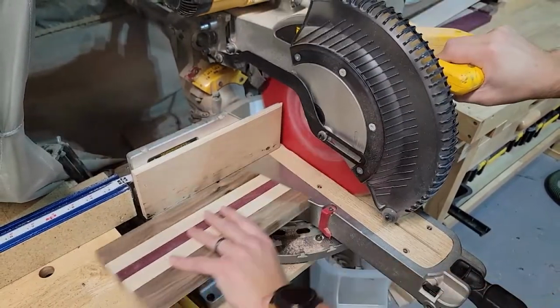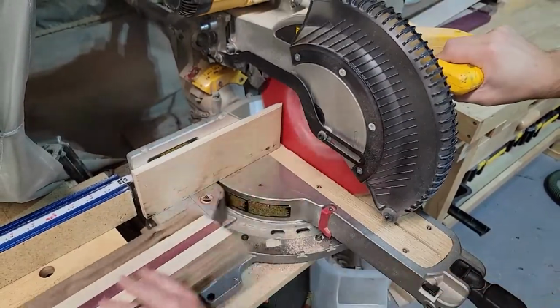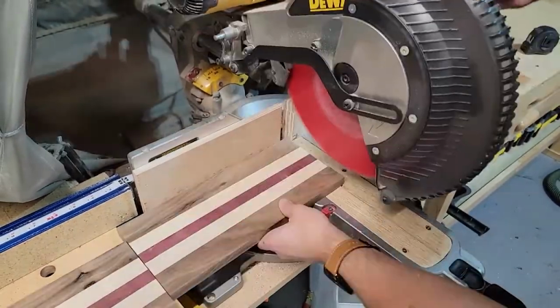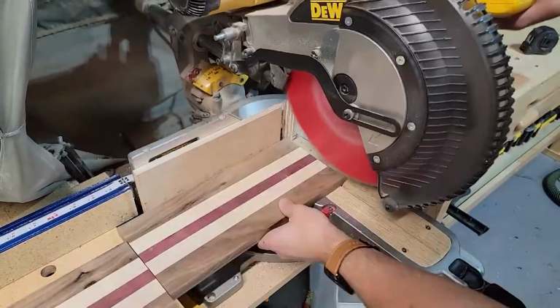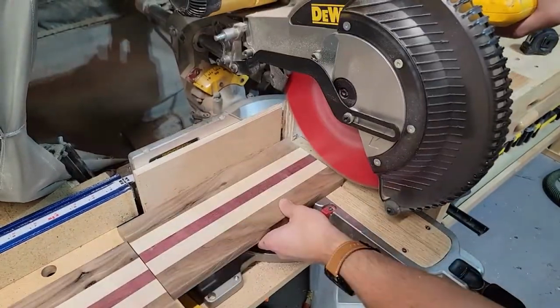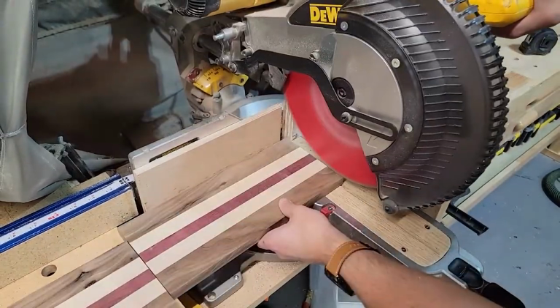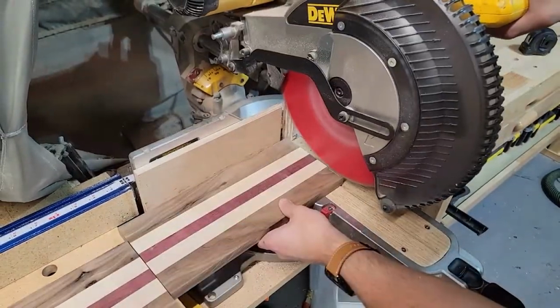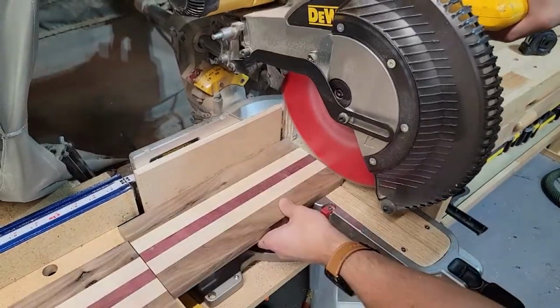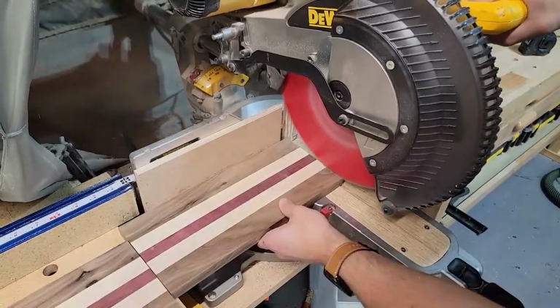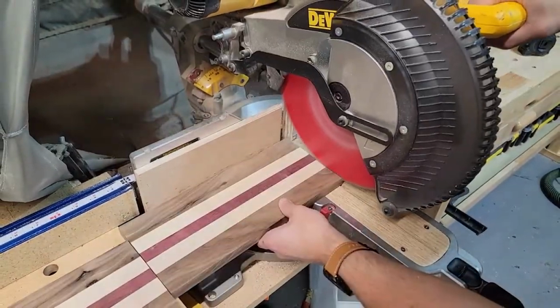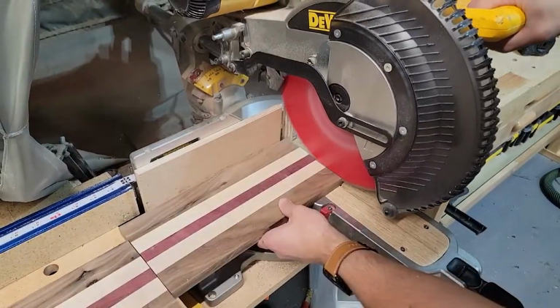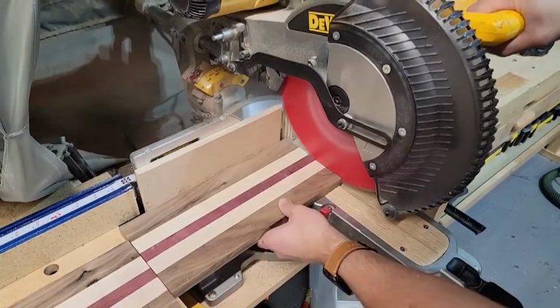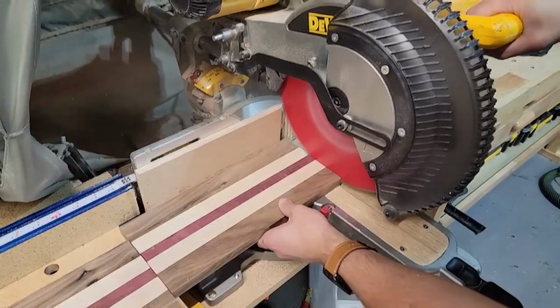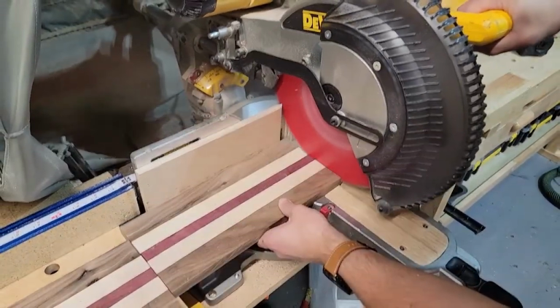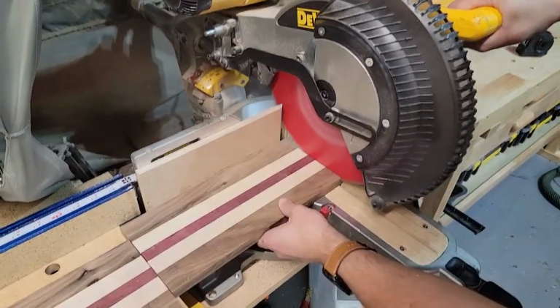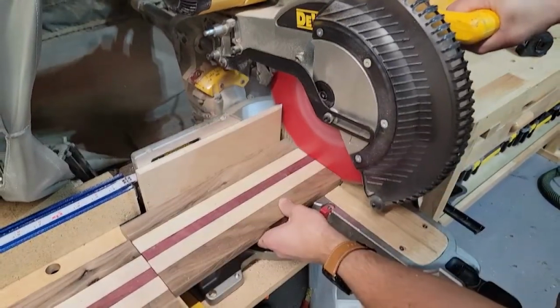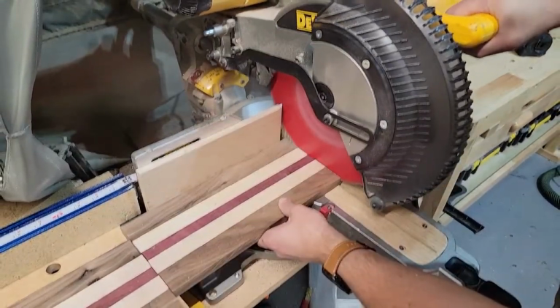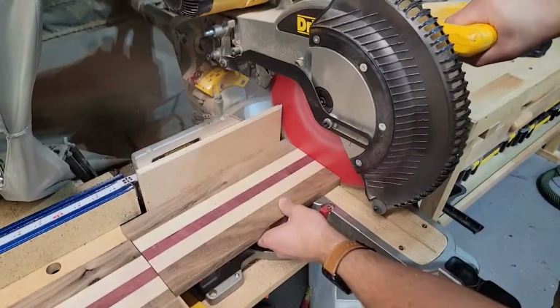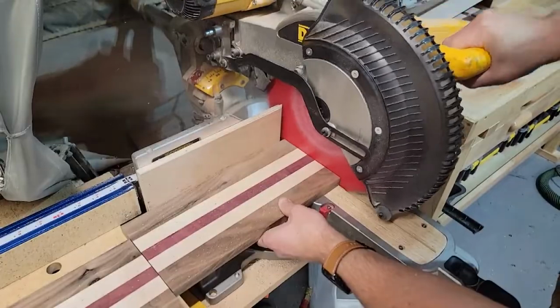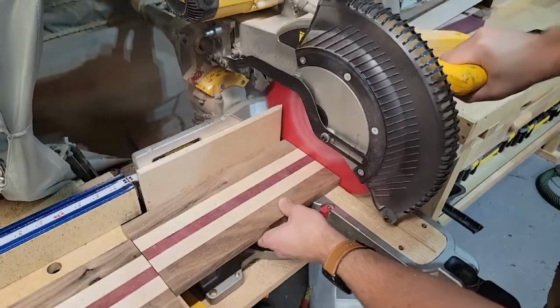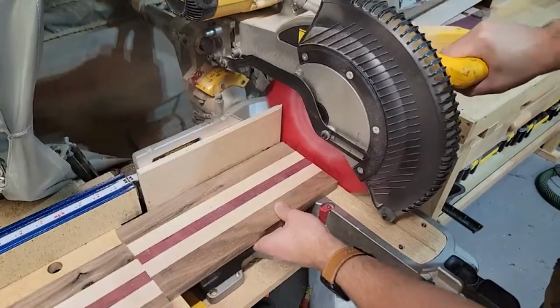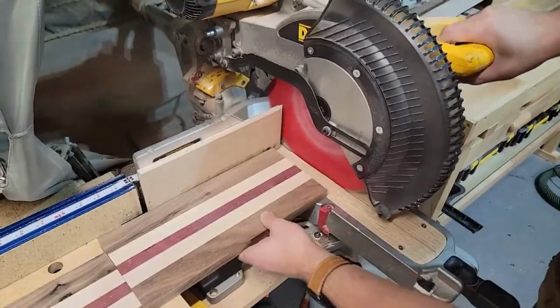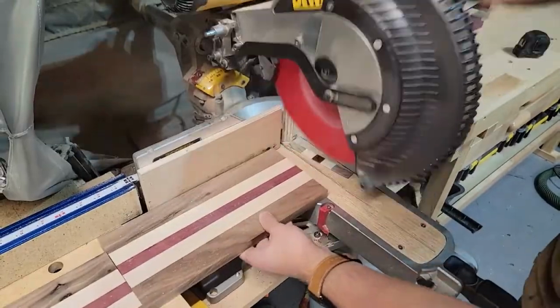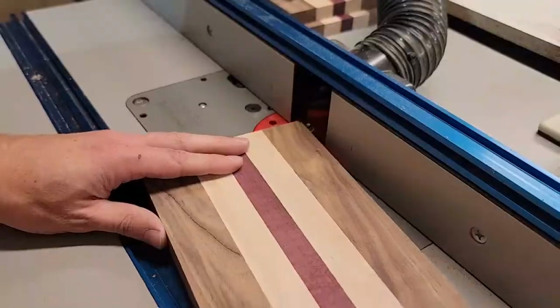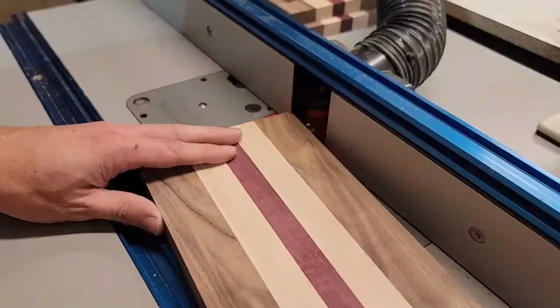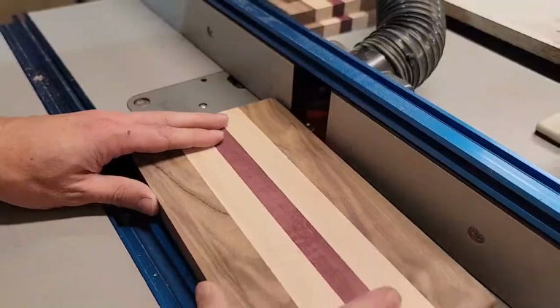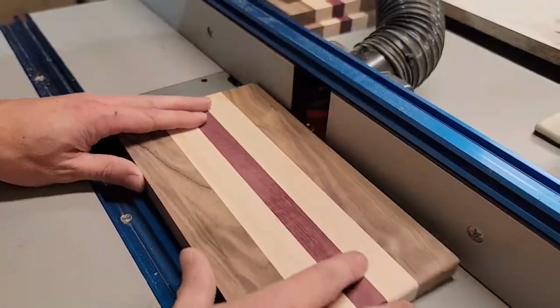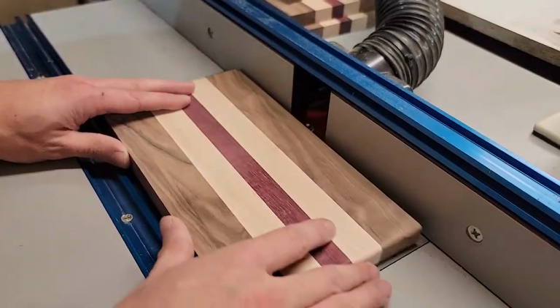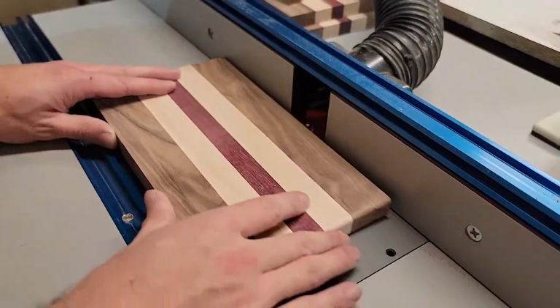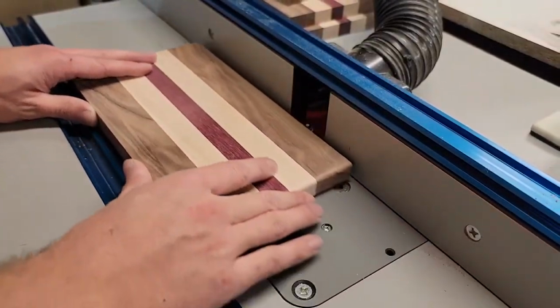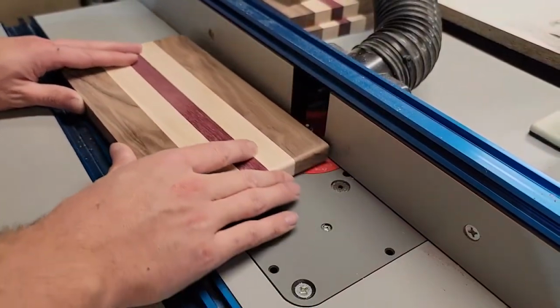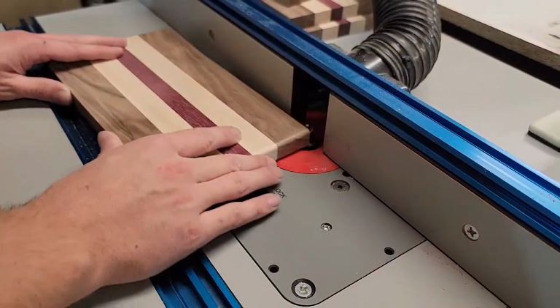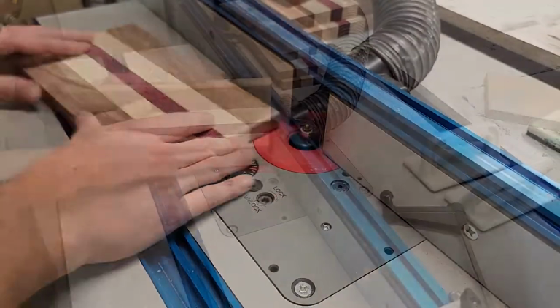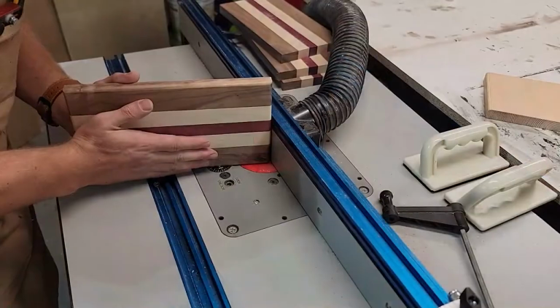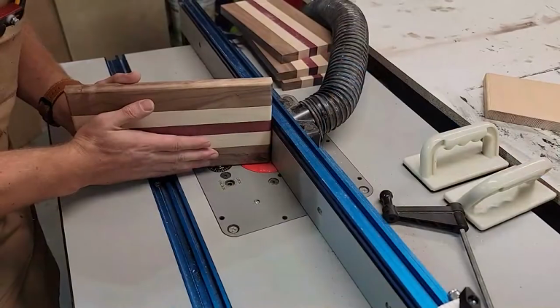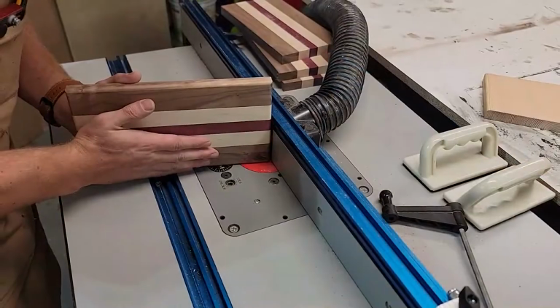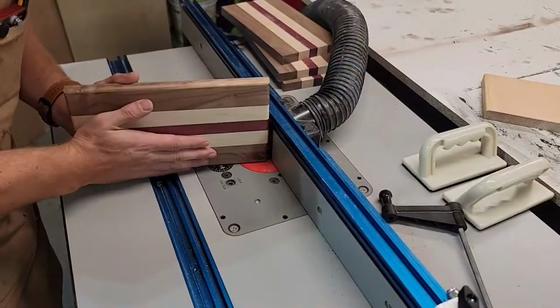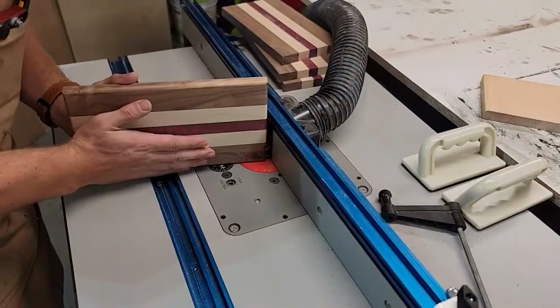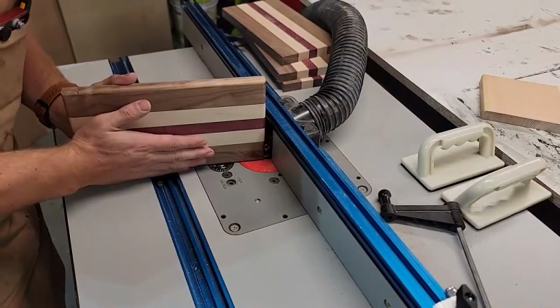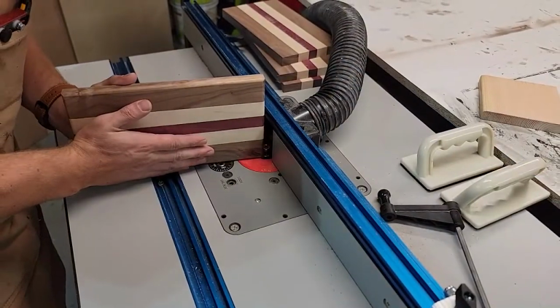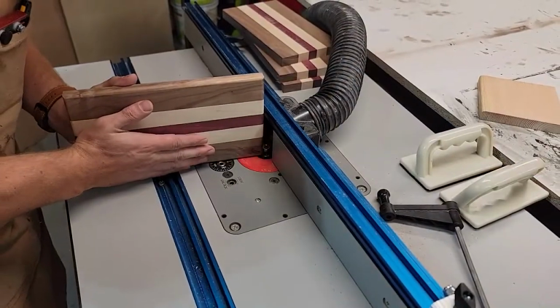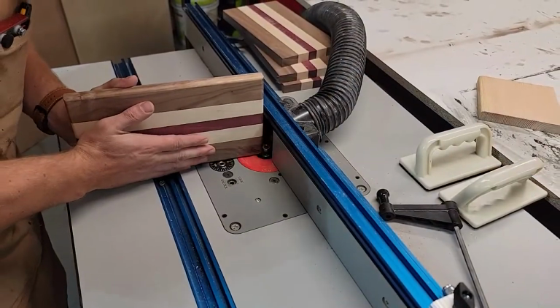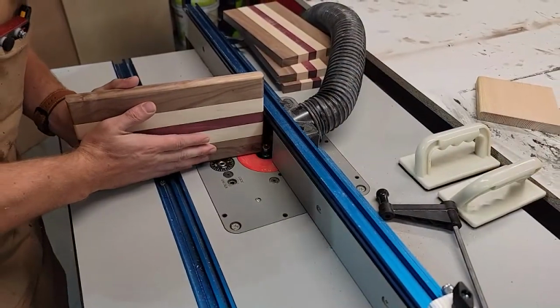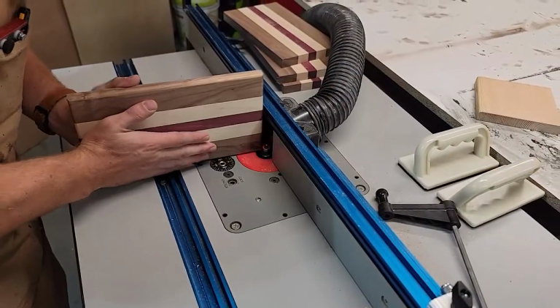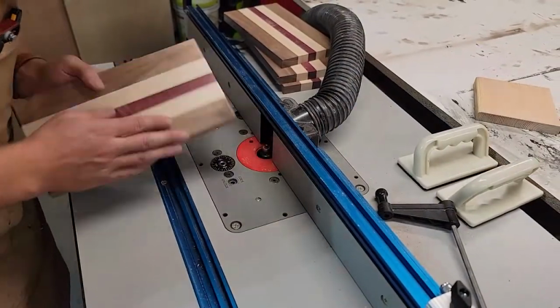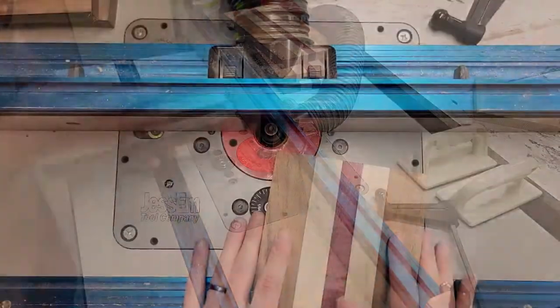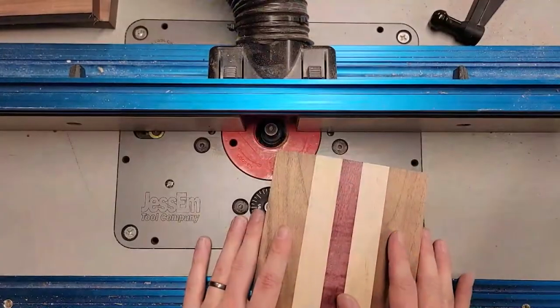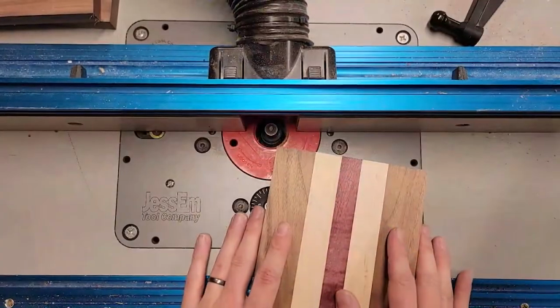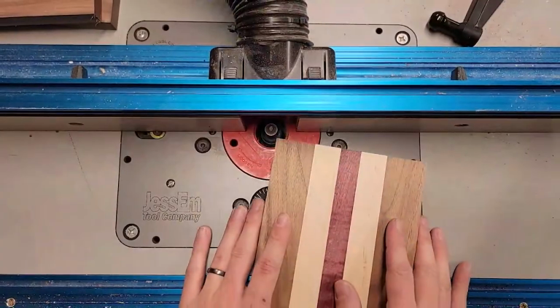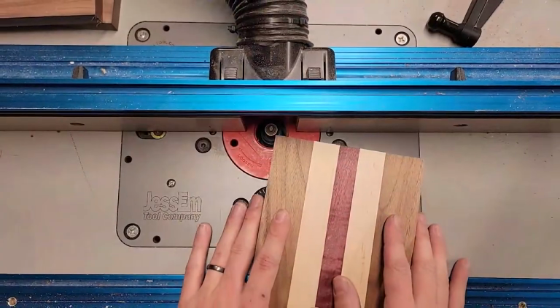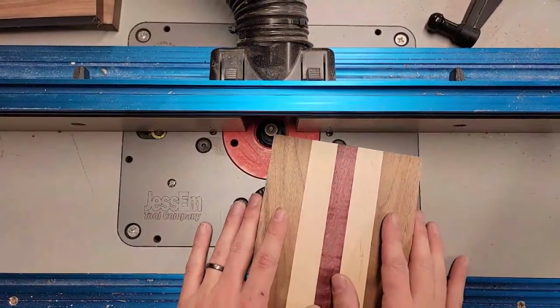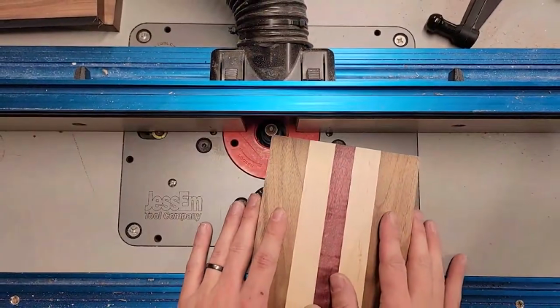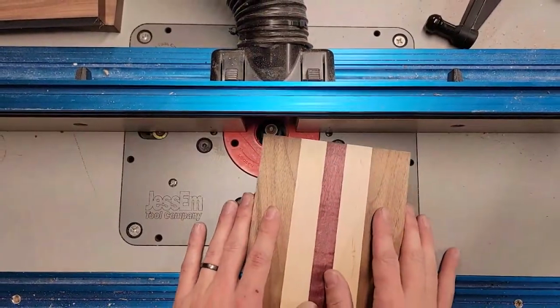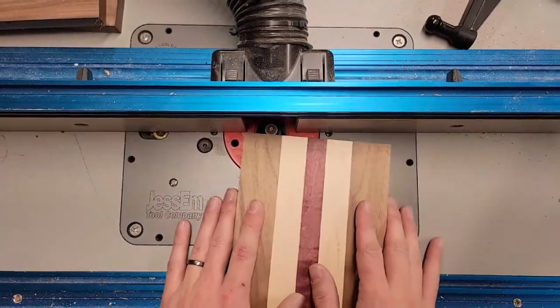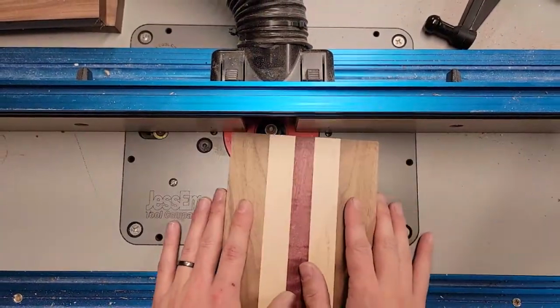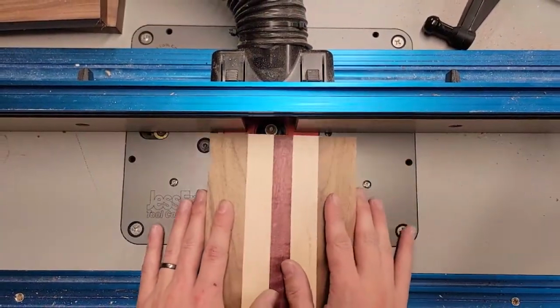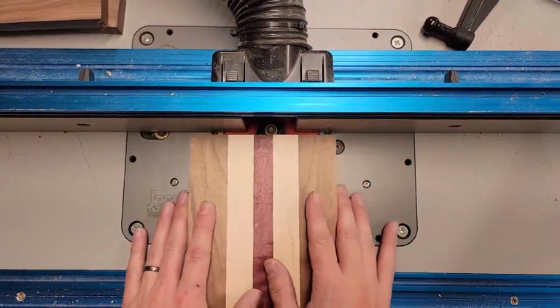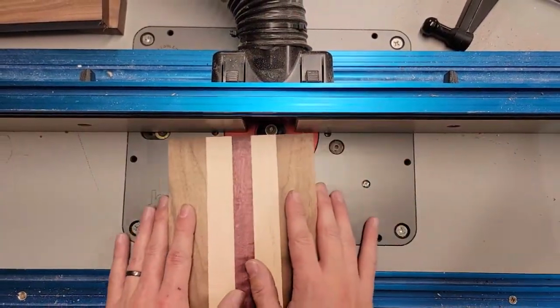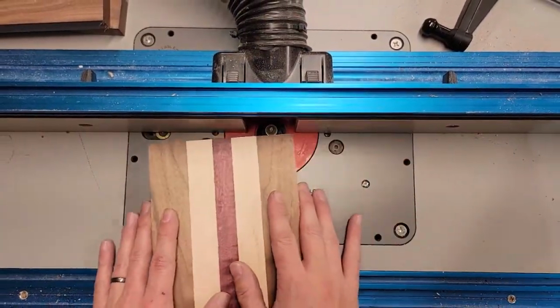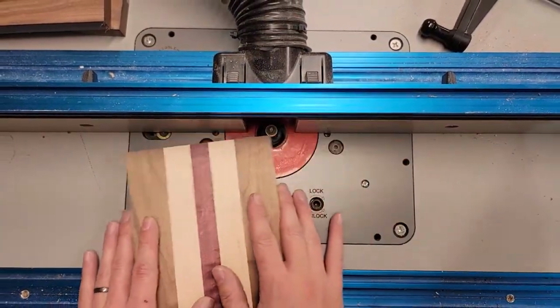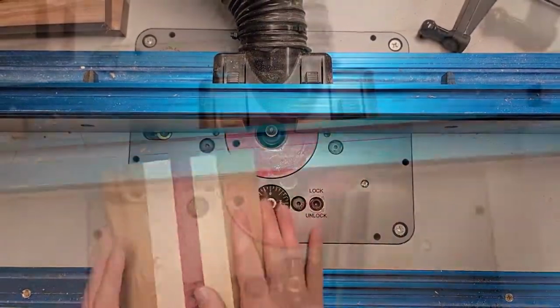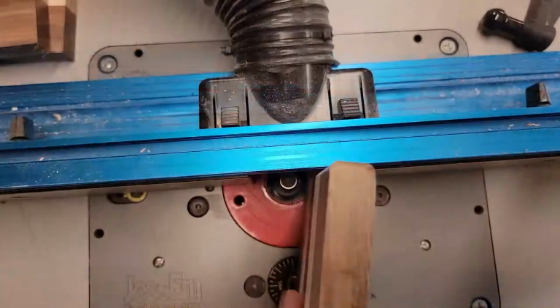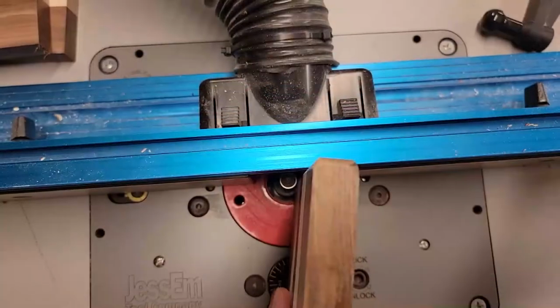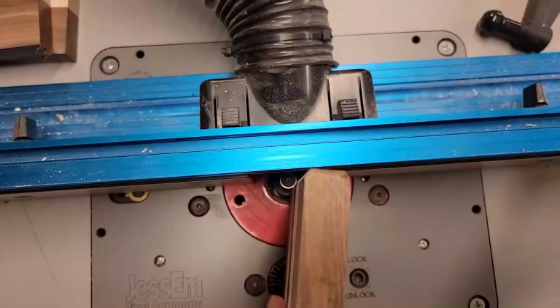Once we do that we can go ahead over to the router table and I'm going to do a simple 1-1/8 inch roundover bit just to give it a nice clean look.